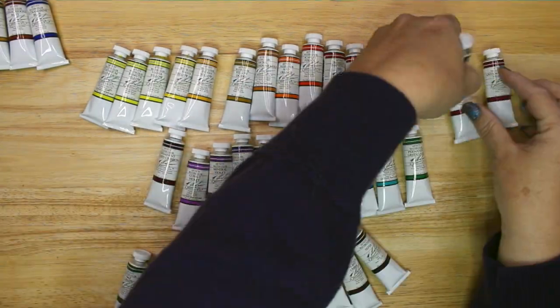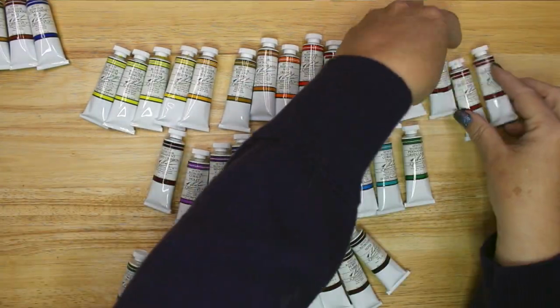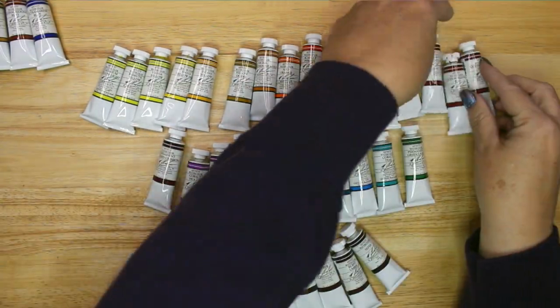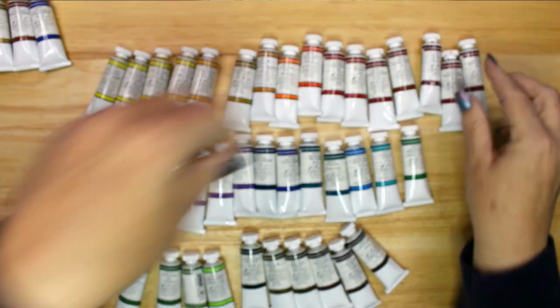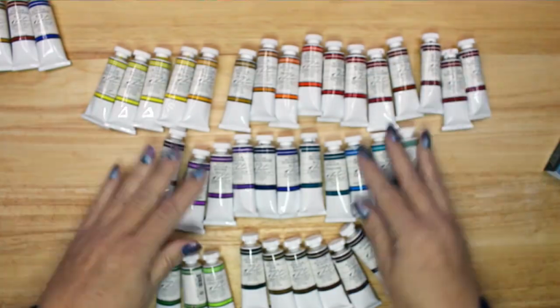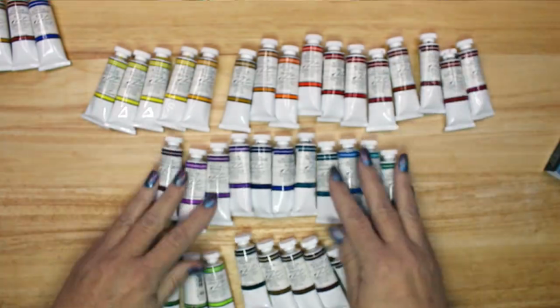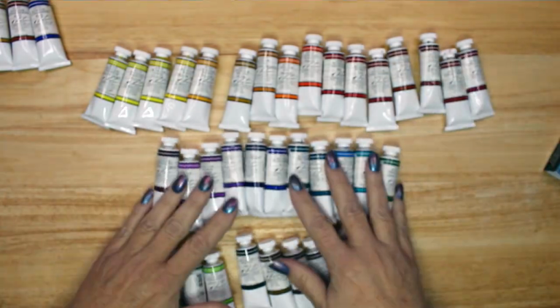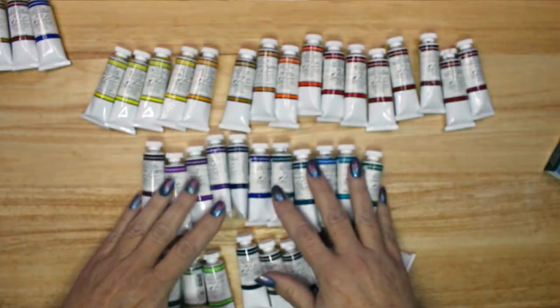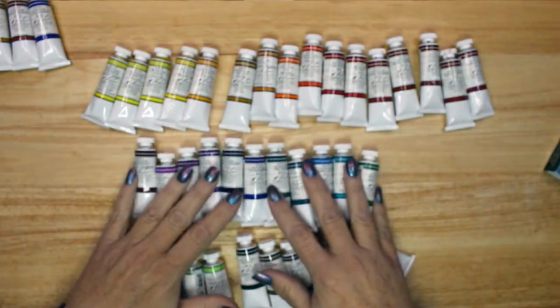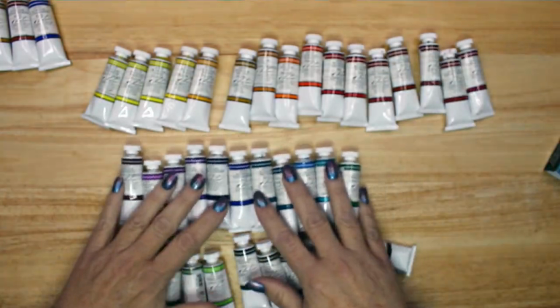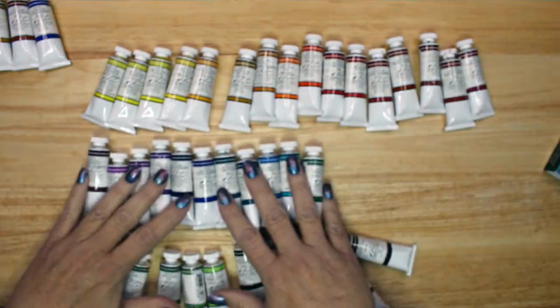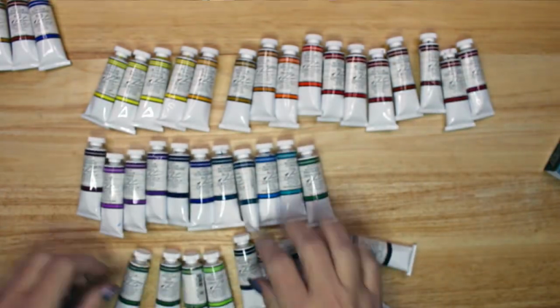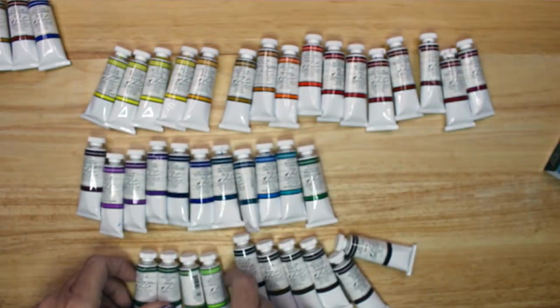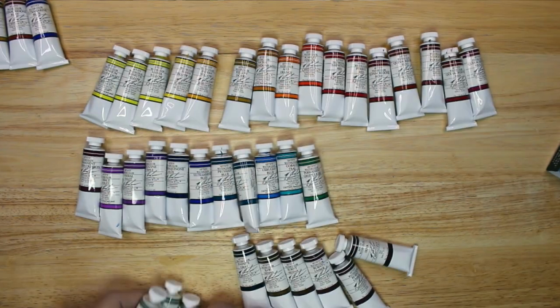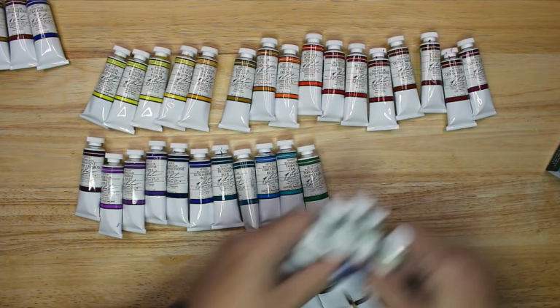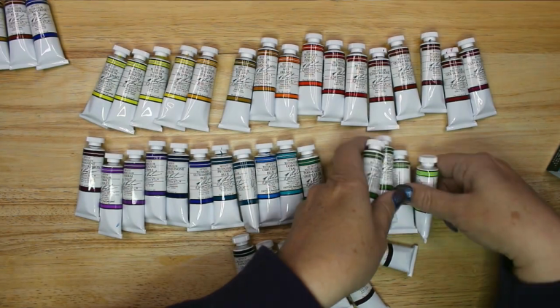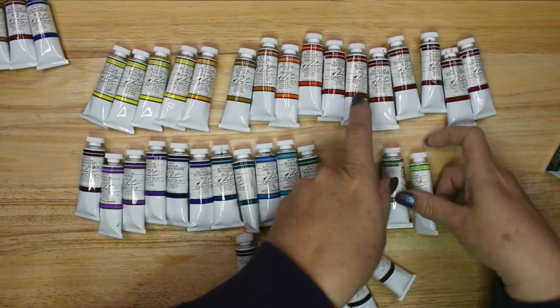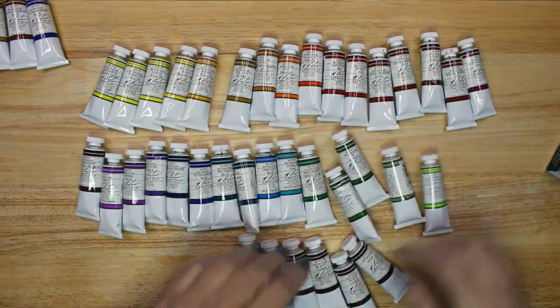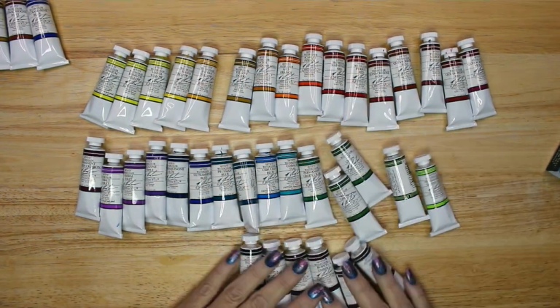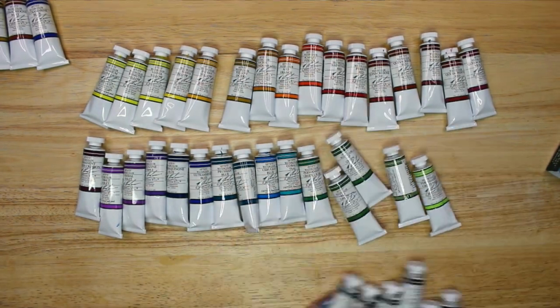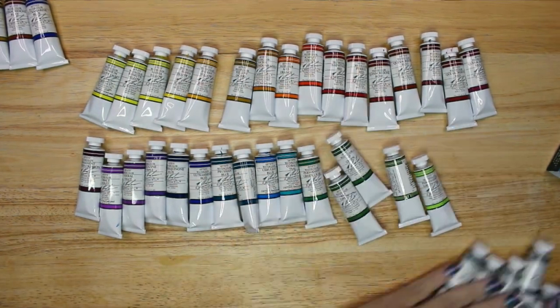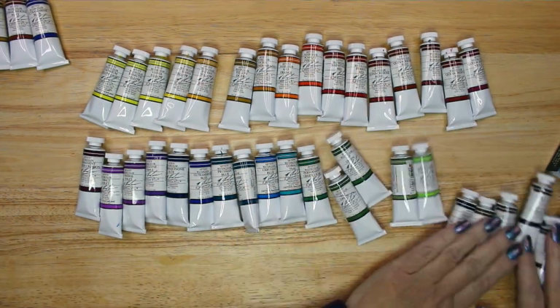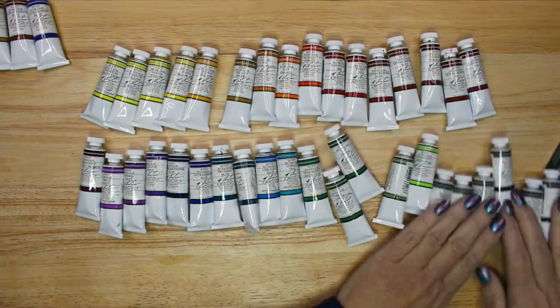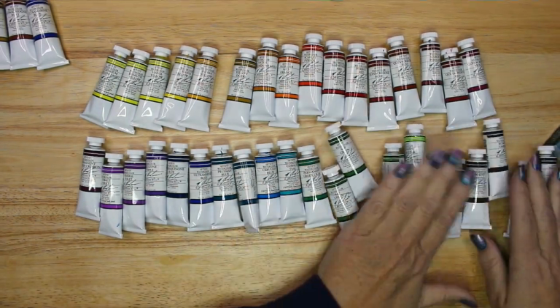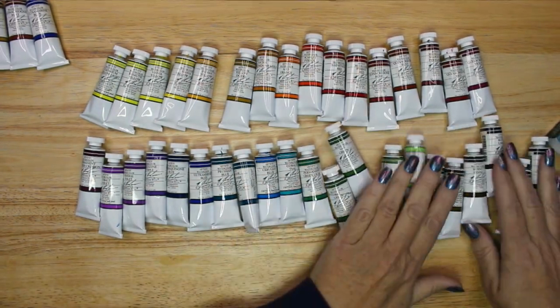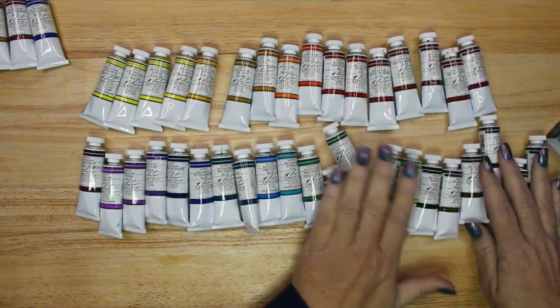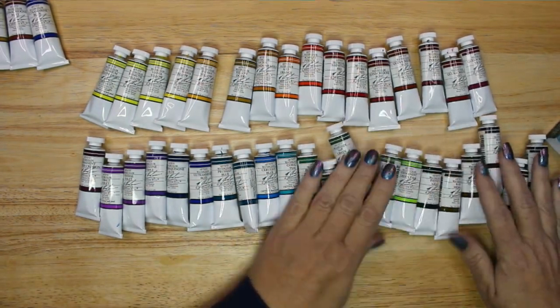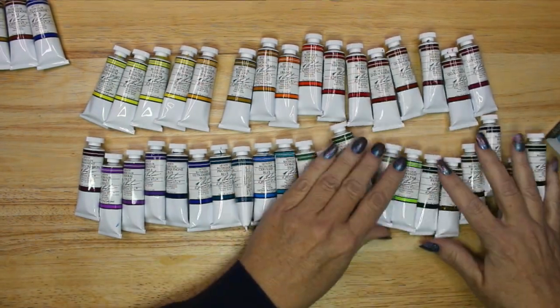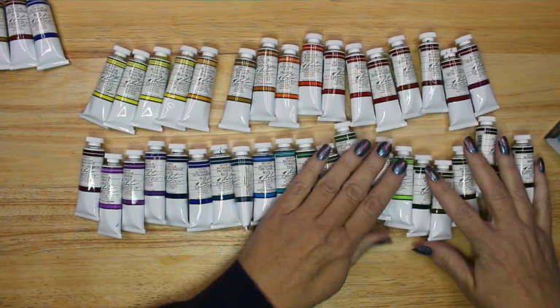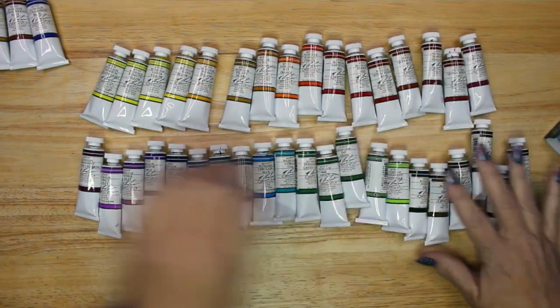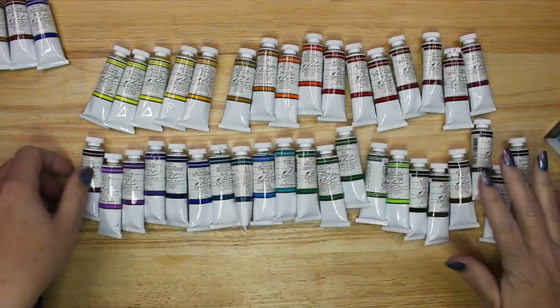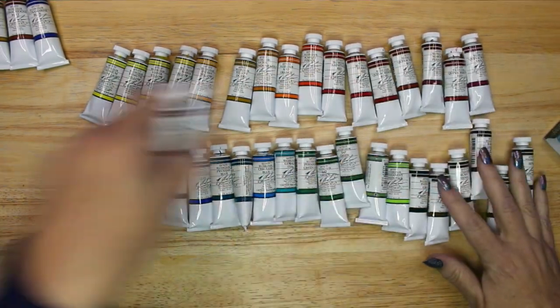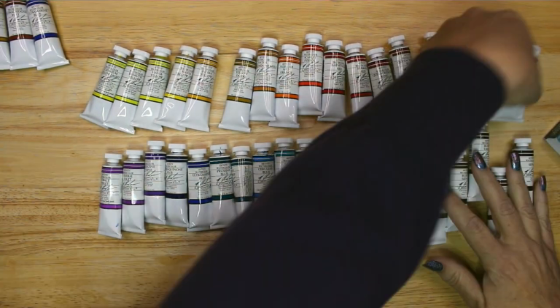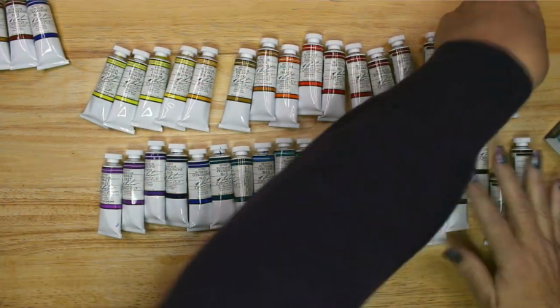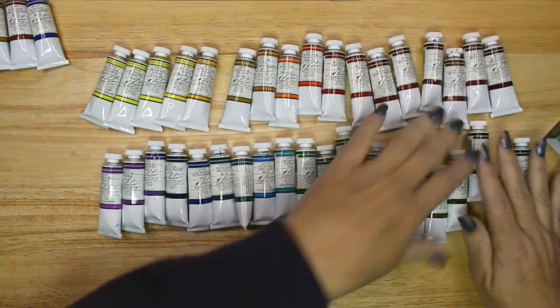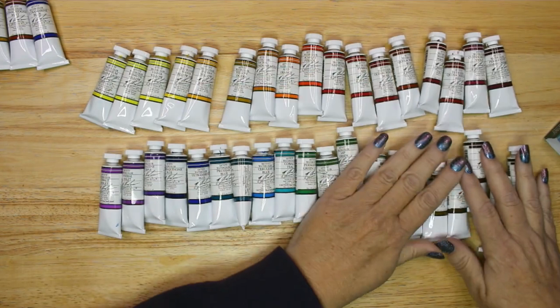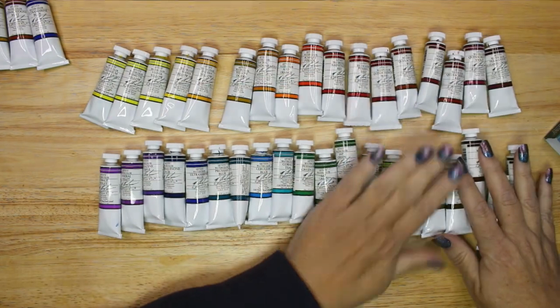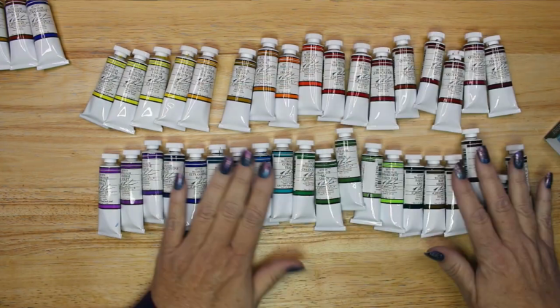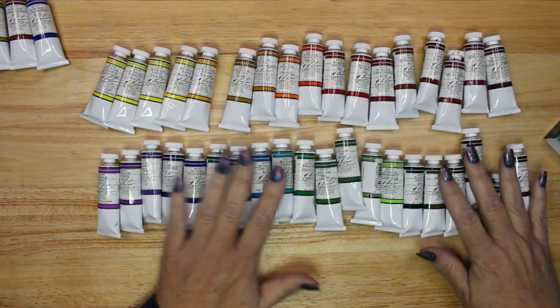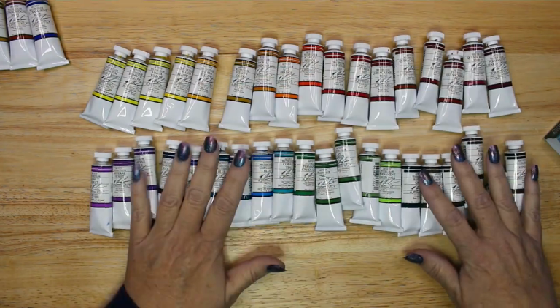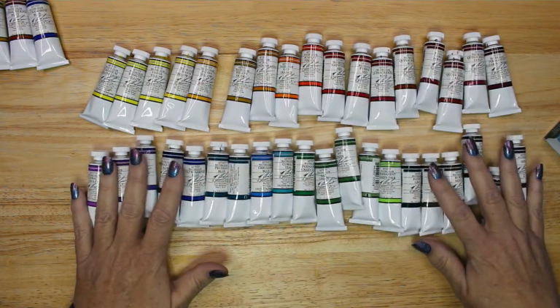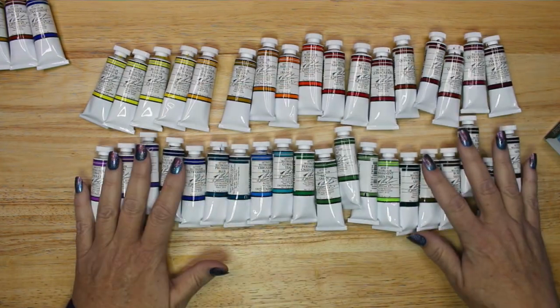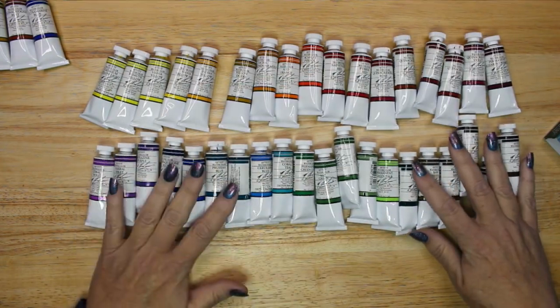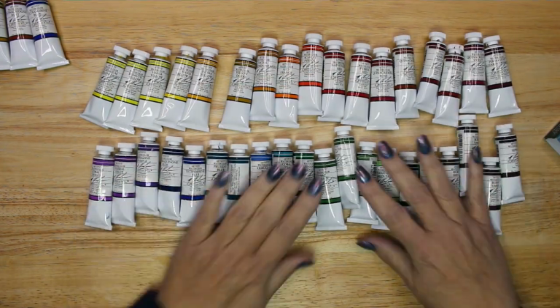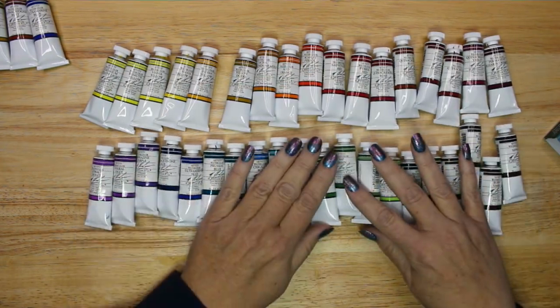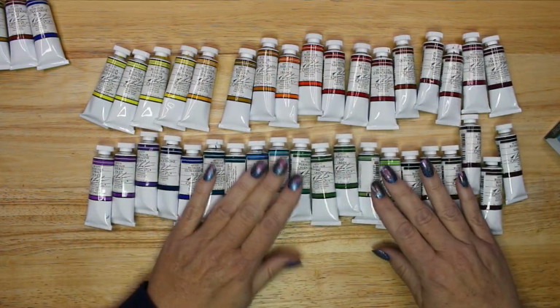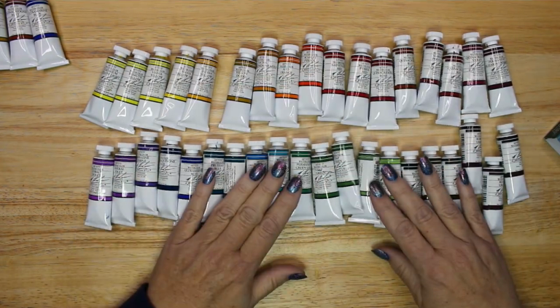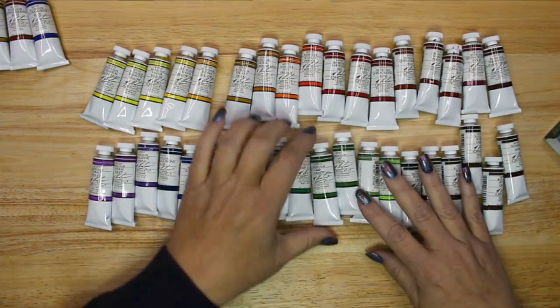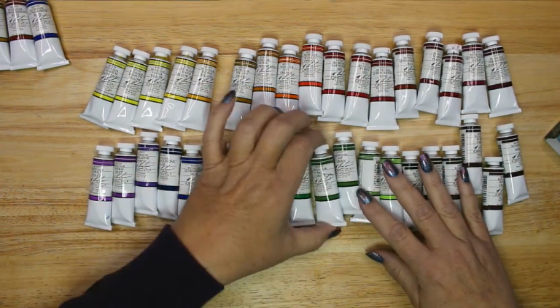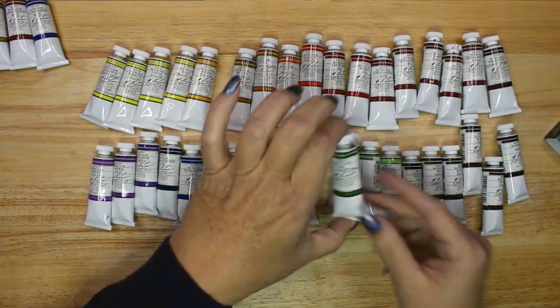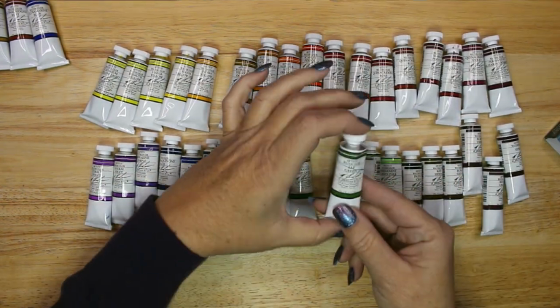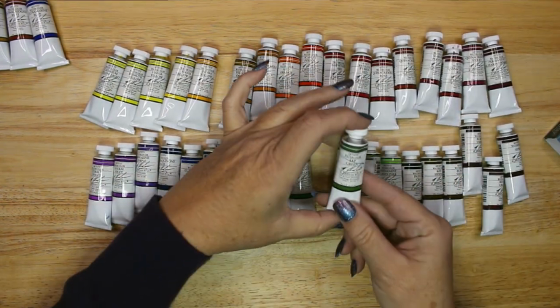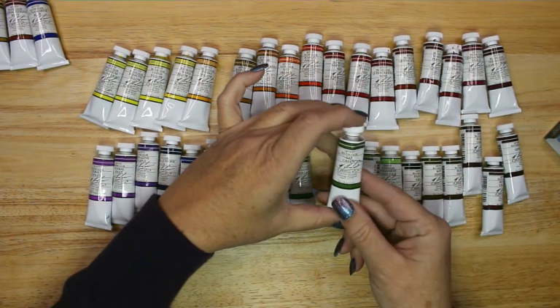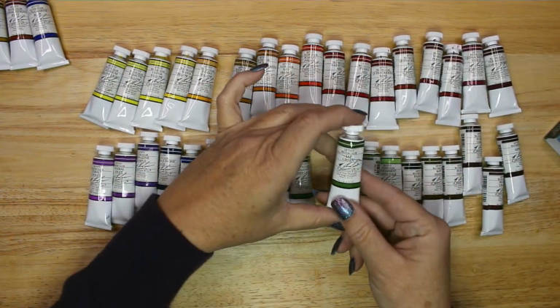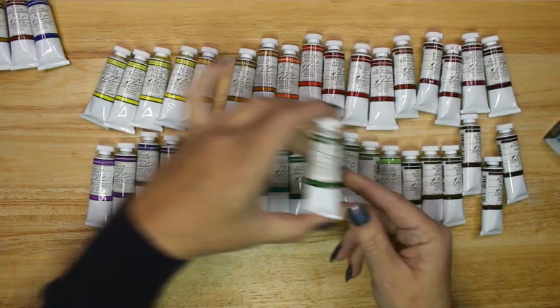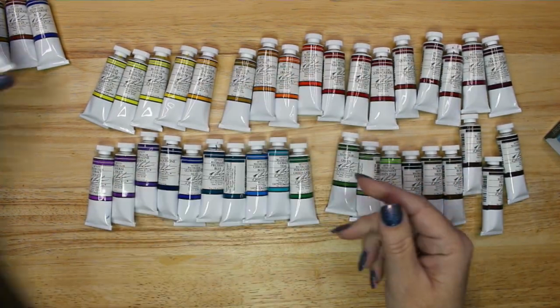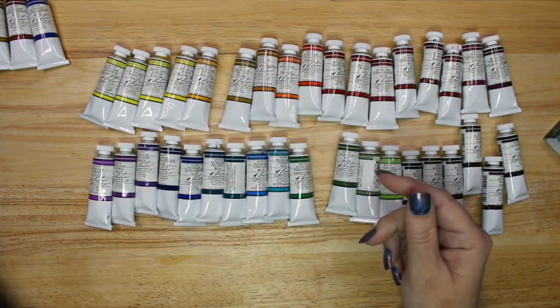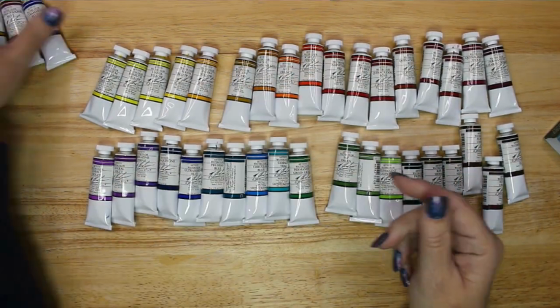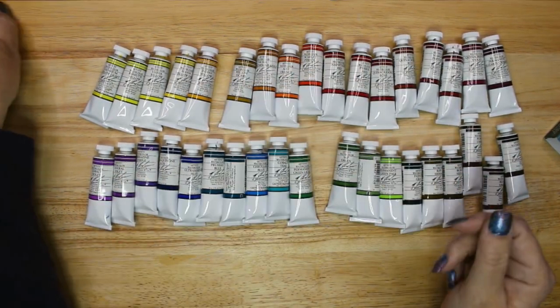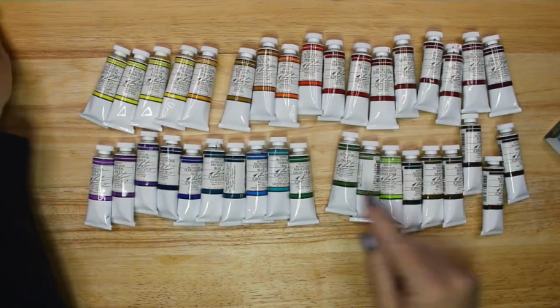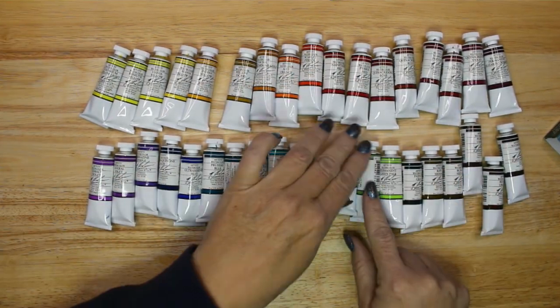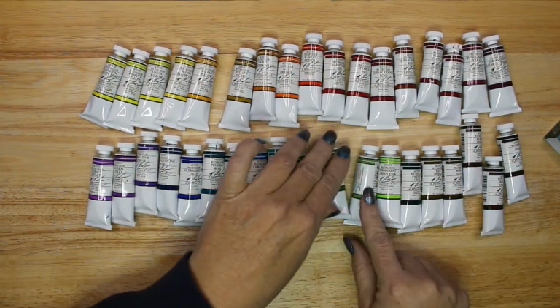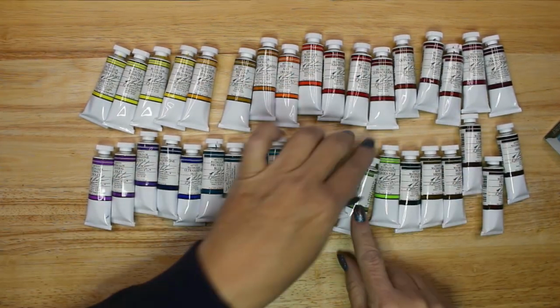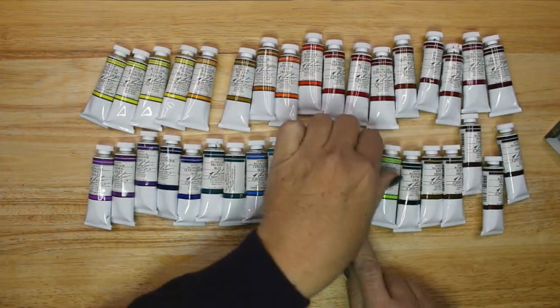I unboxed all of the tubes of paint, sorting them into color order starting with yellow and removing any duplicates.